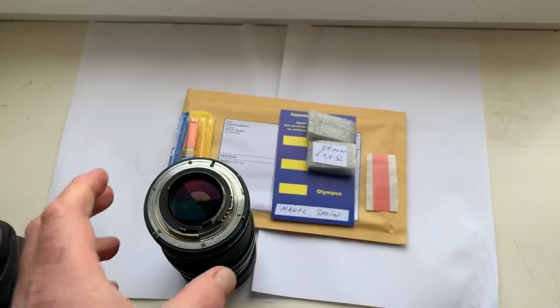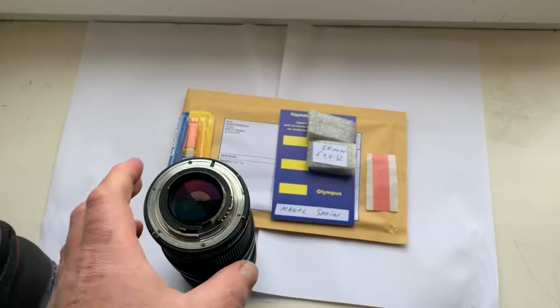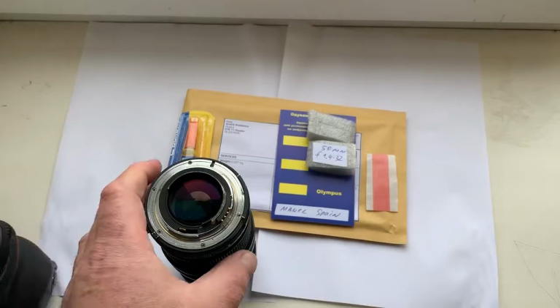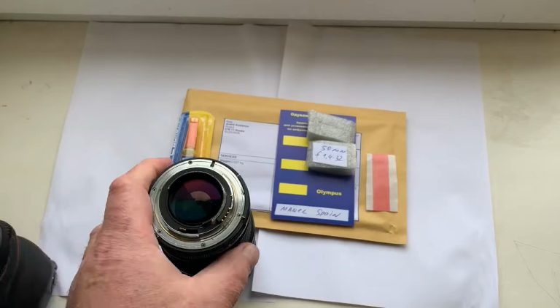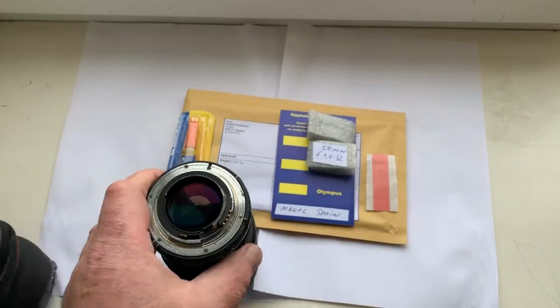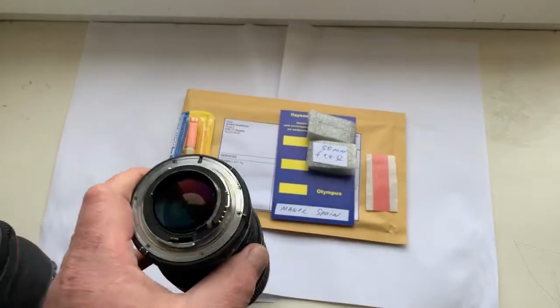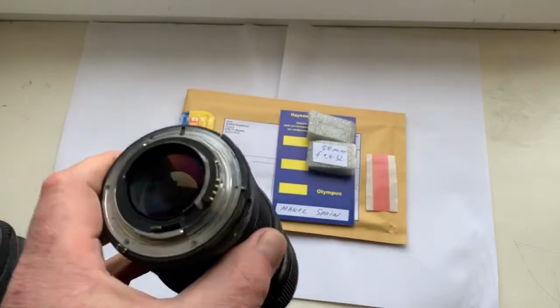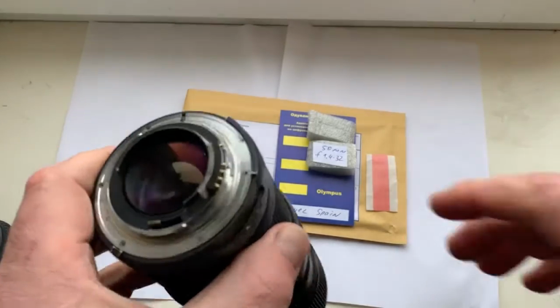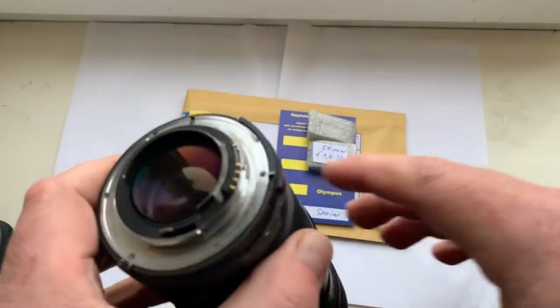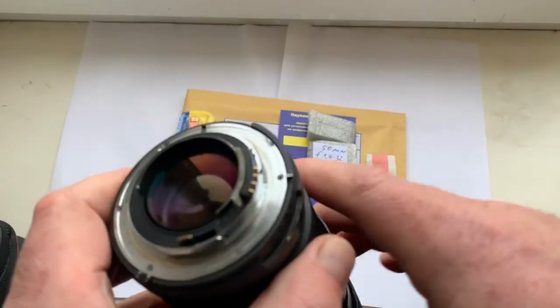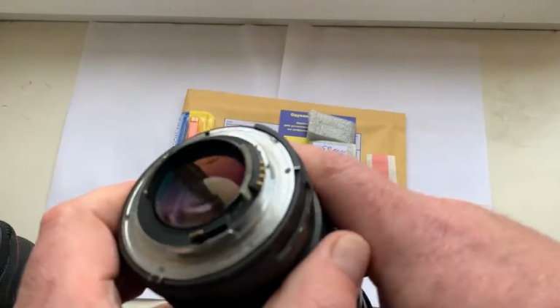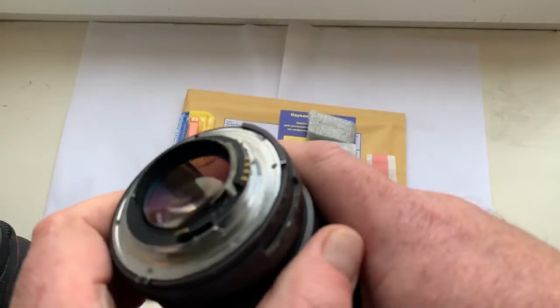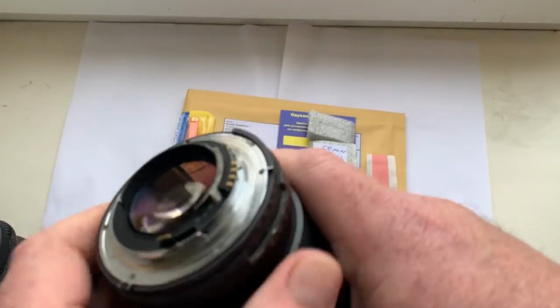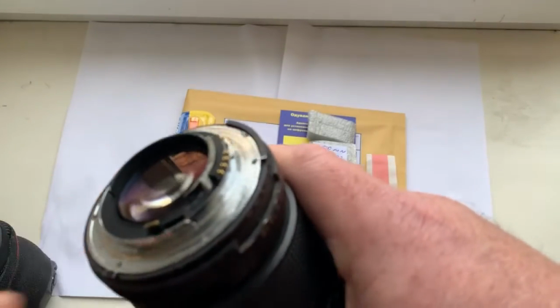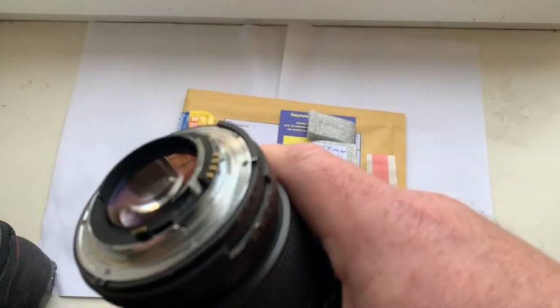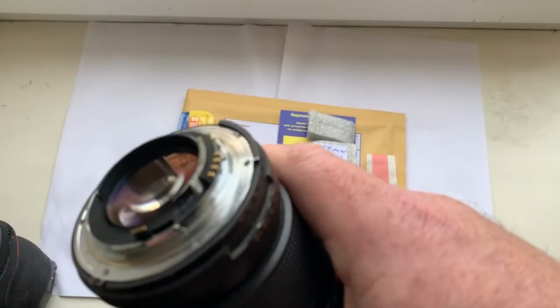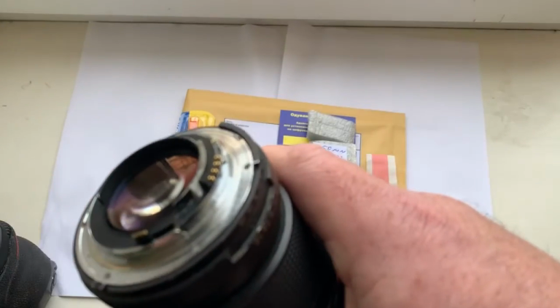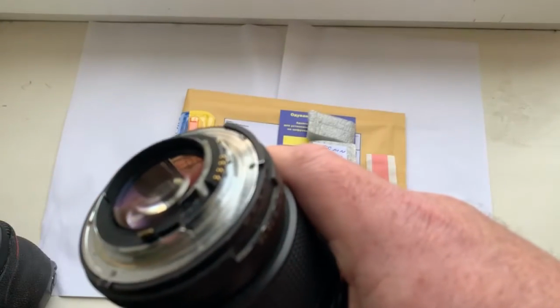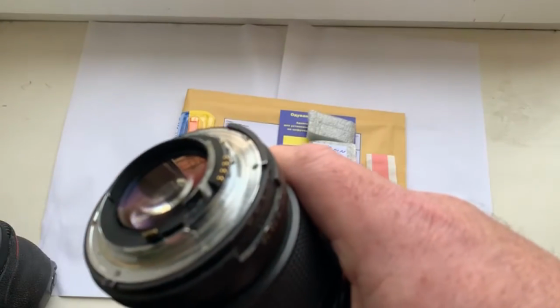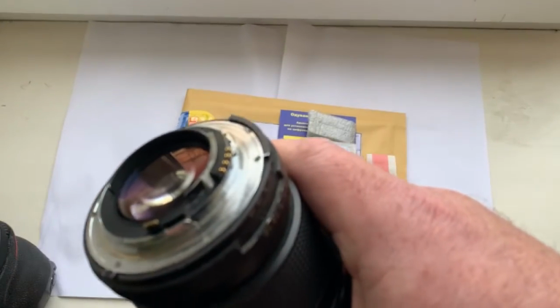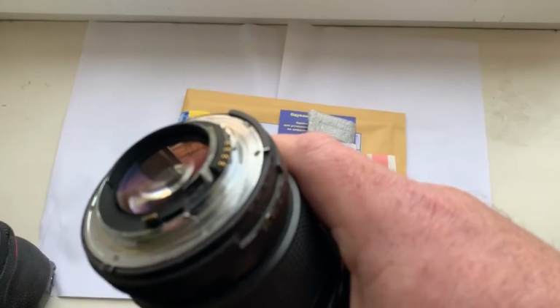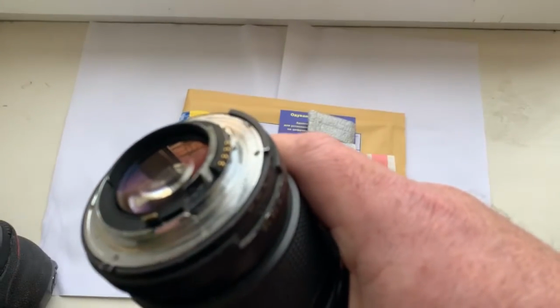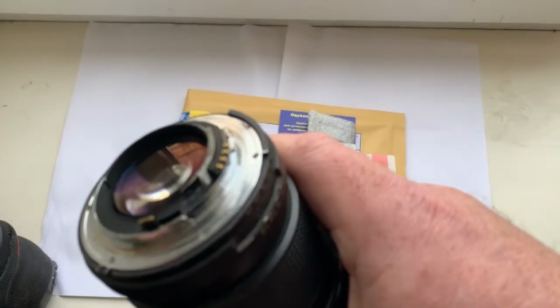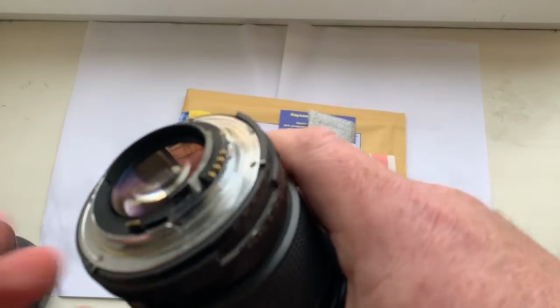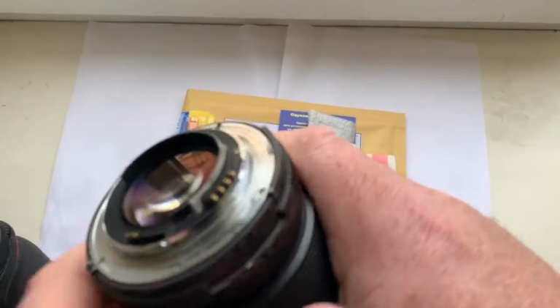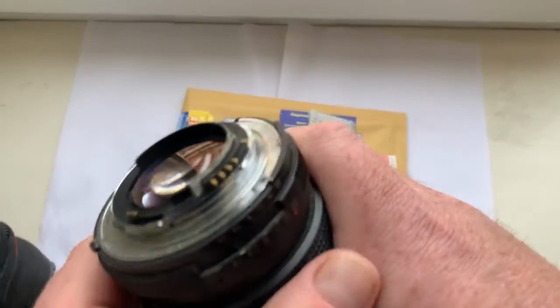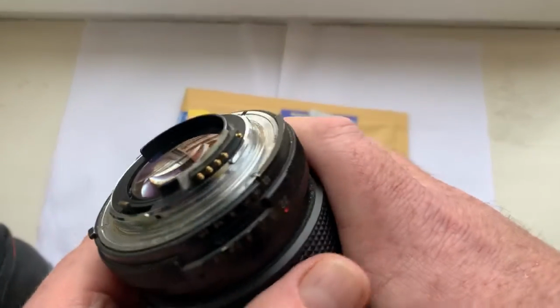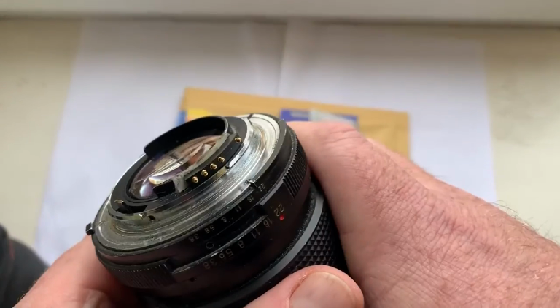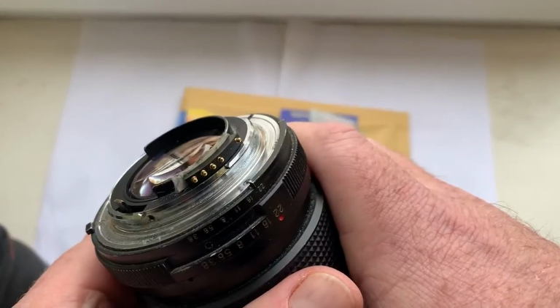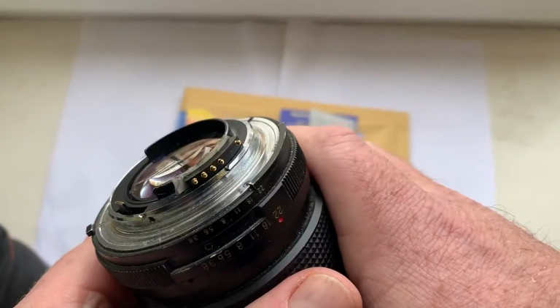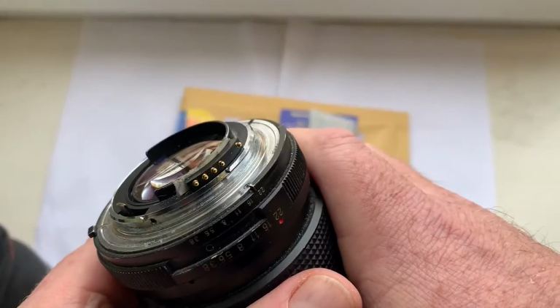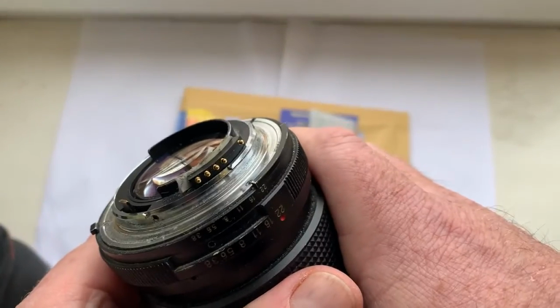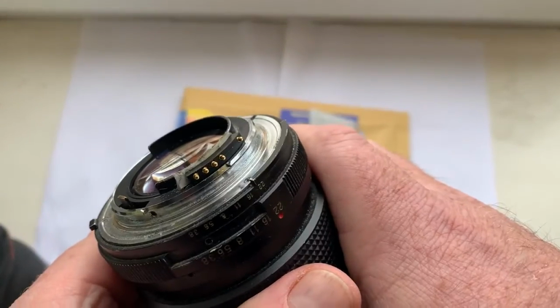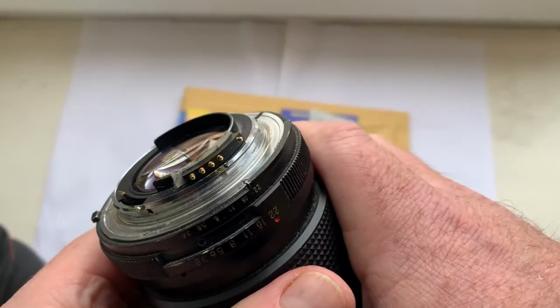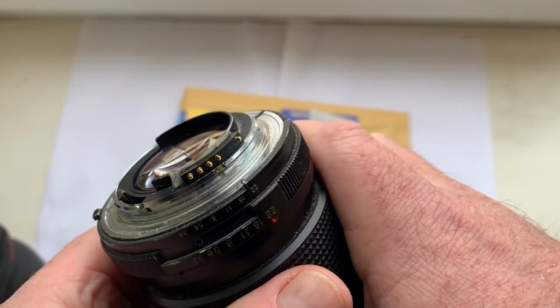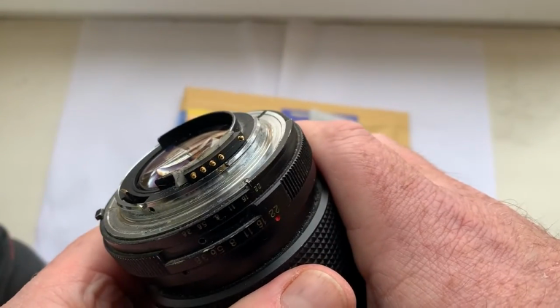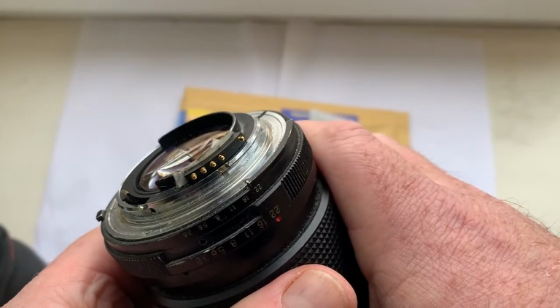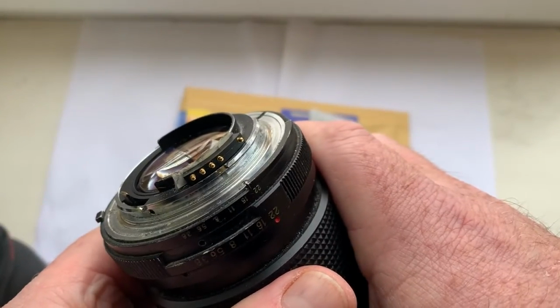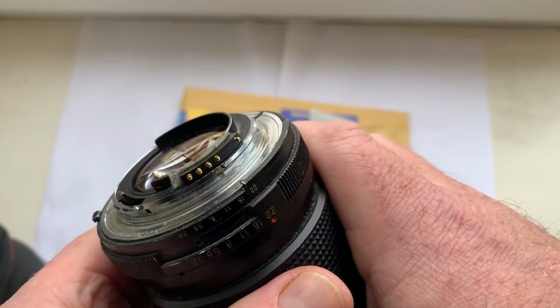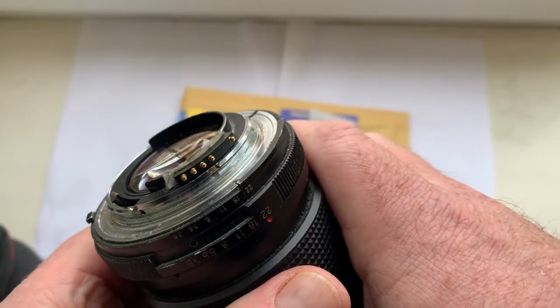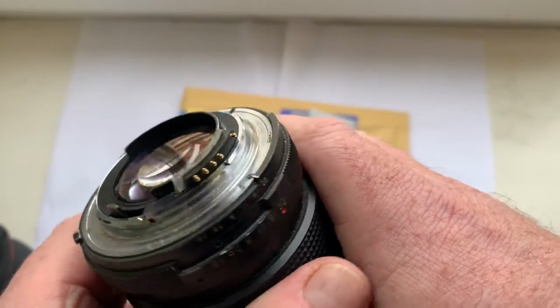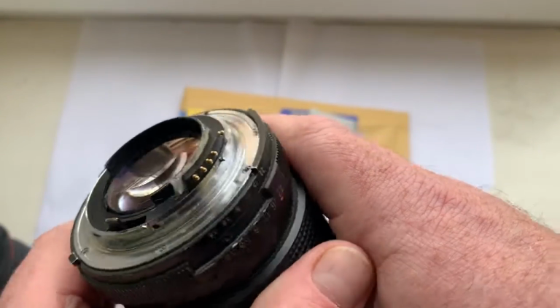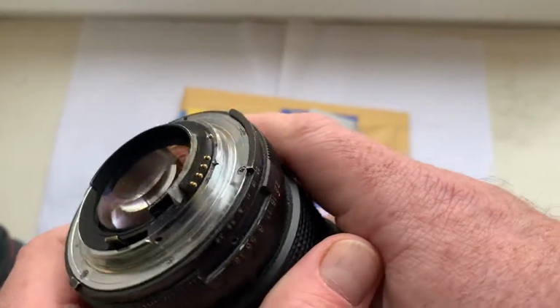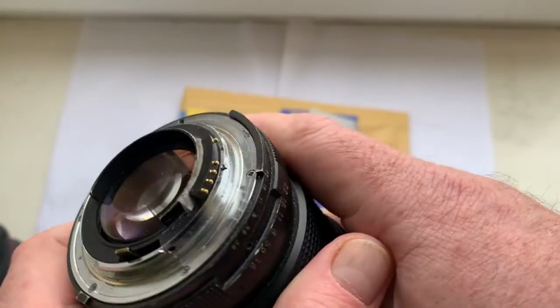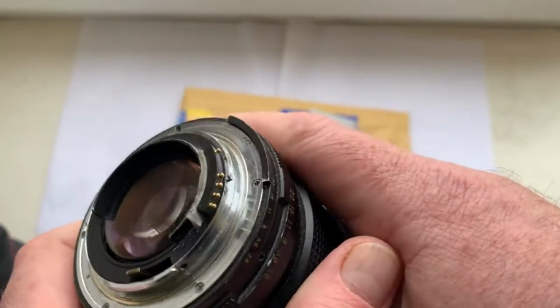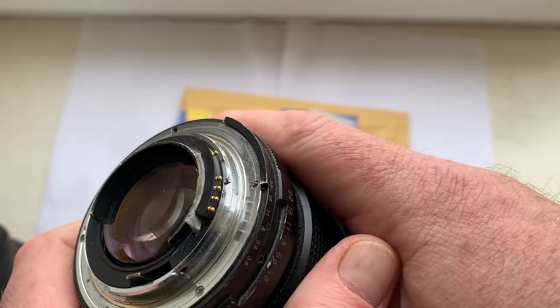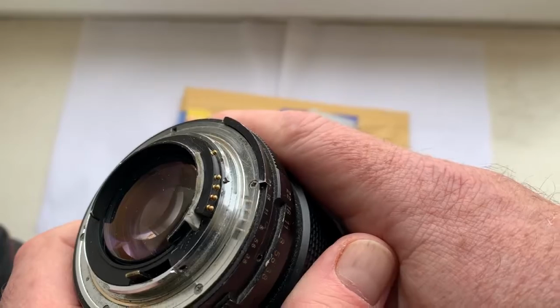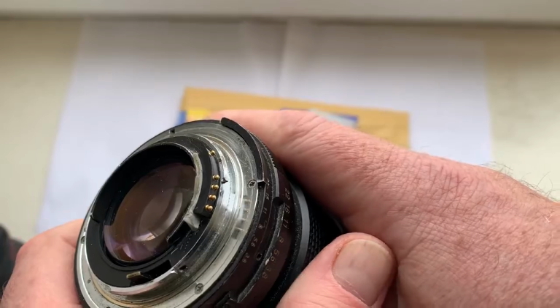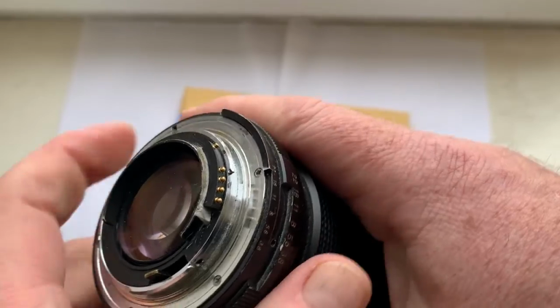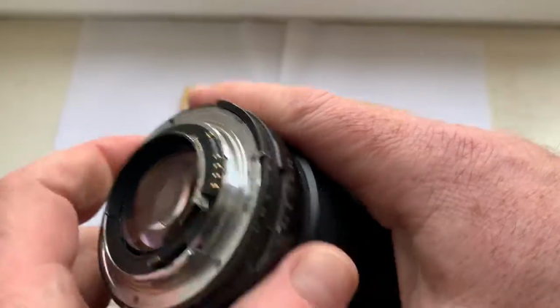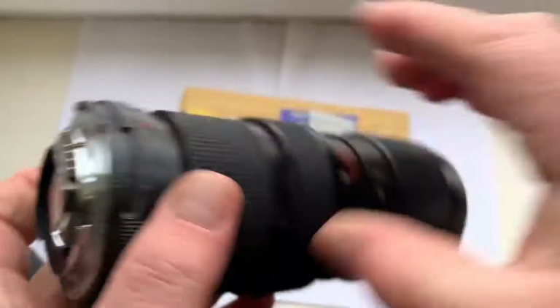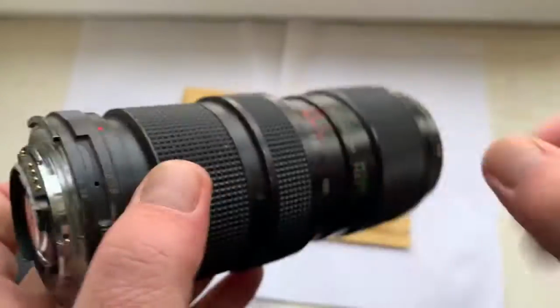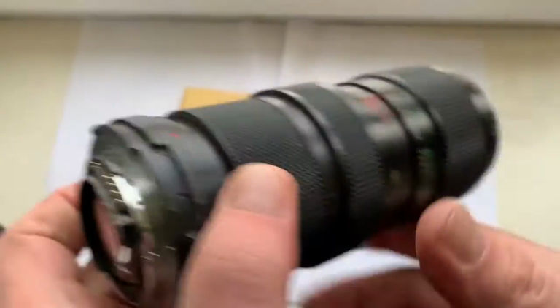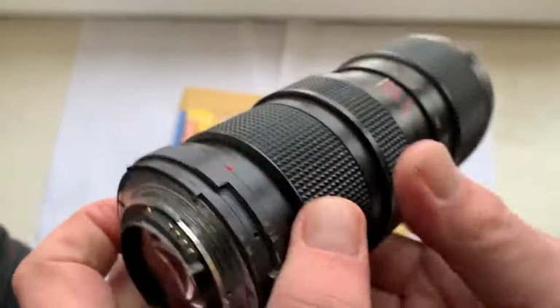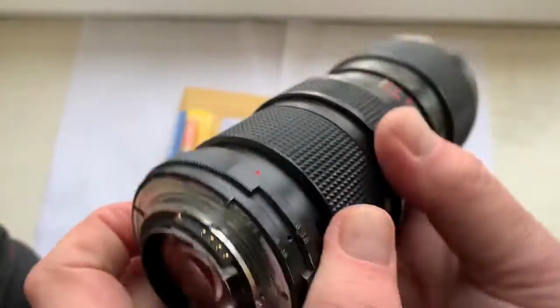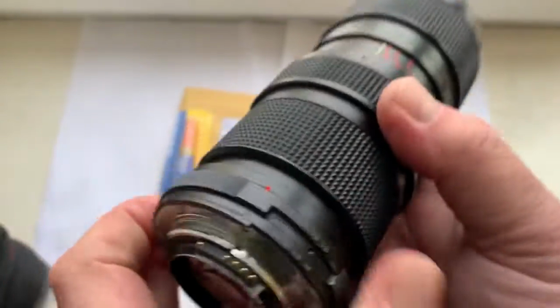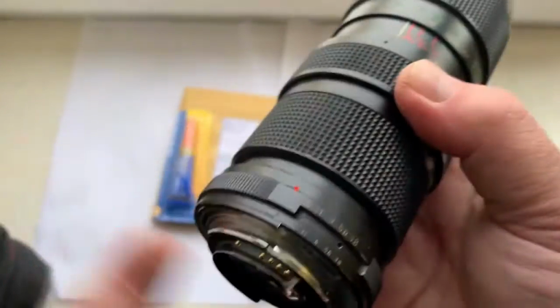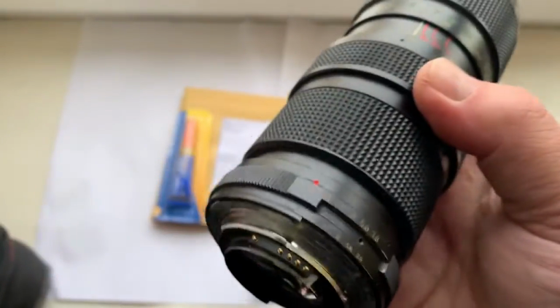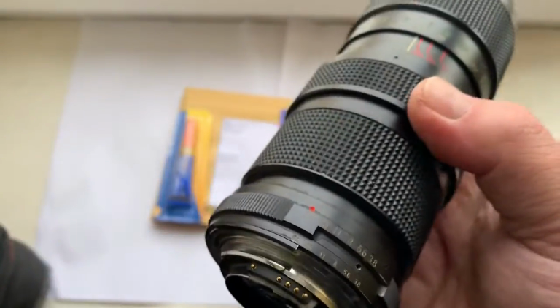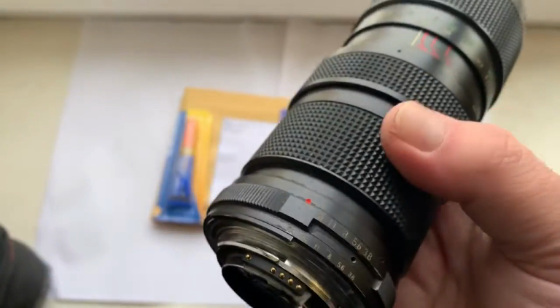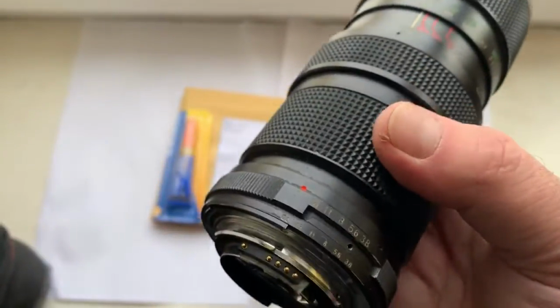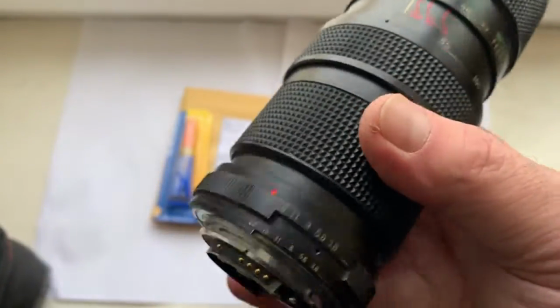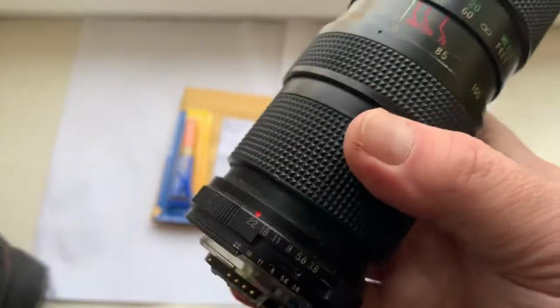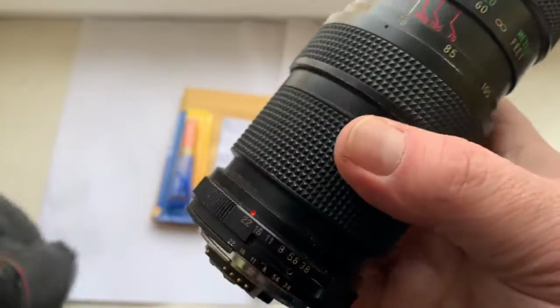Hello Manel, this video is about your chip. Look, this is your chip on my testing lens.